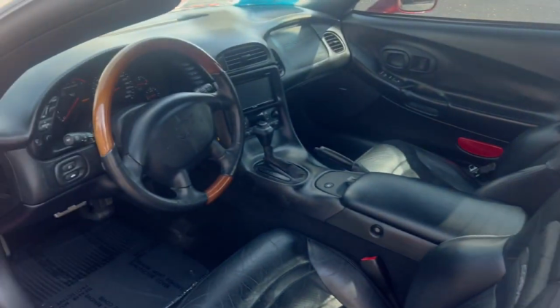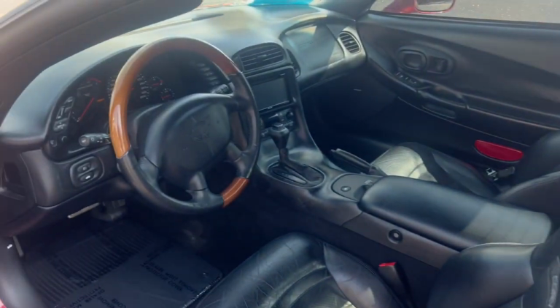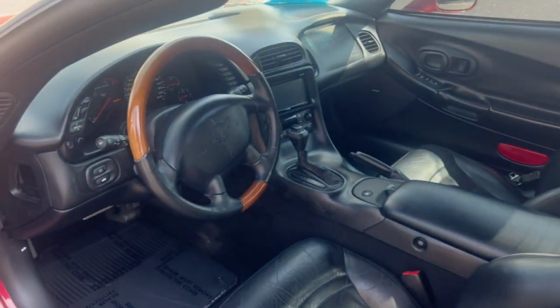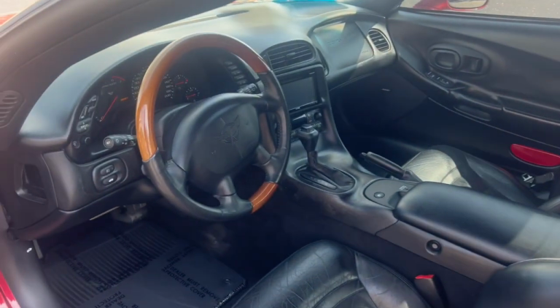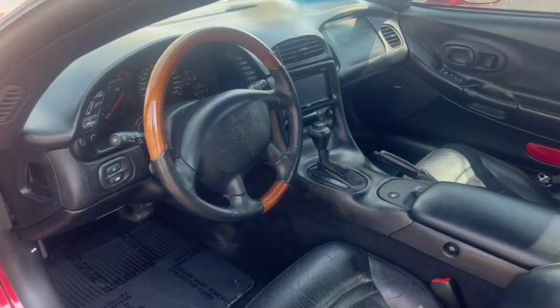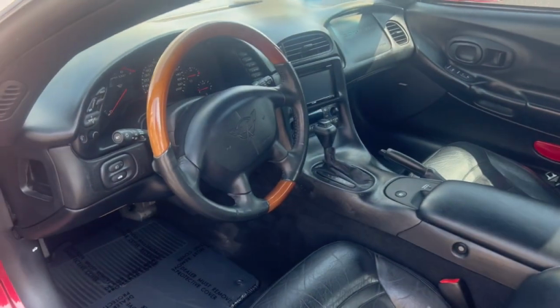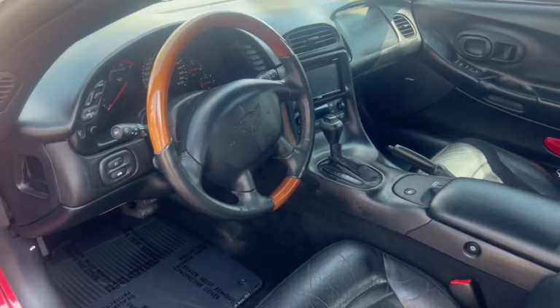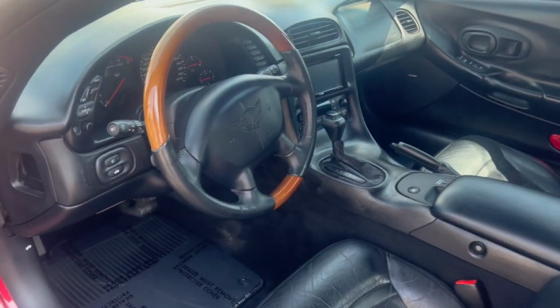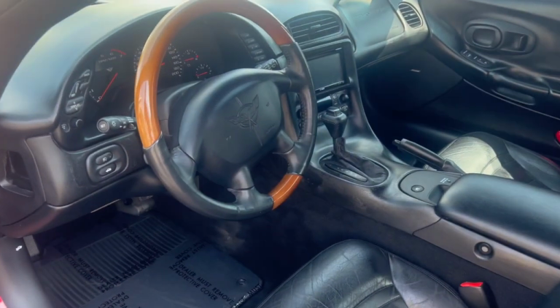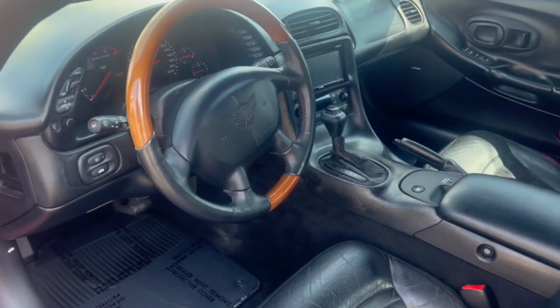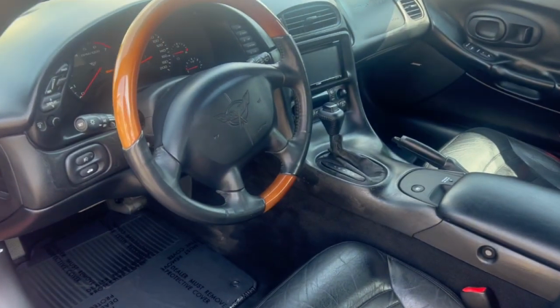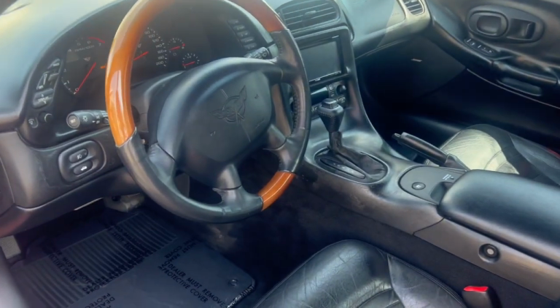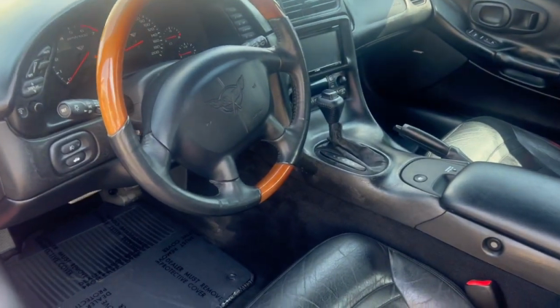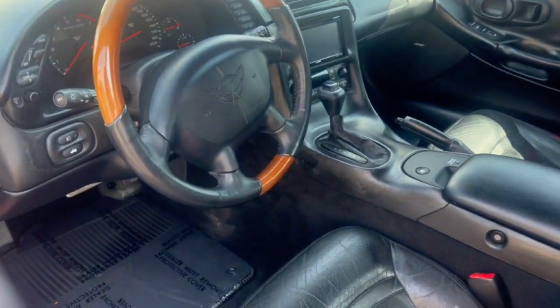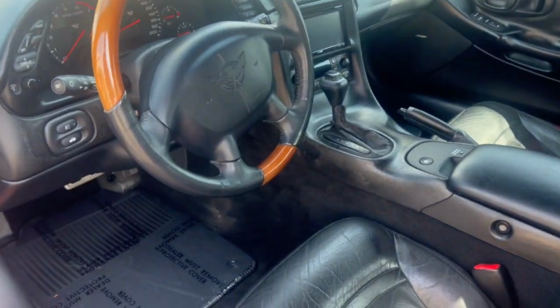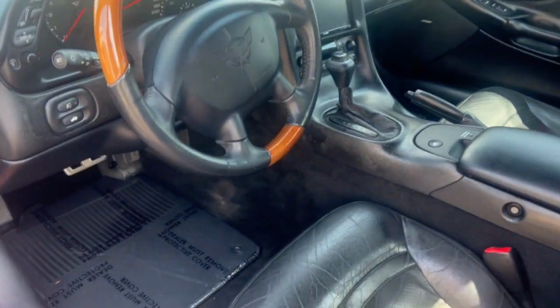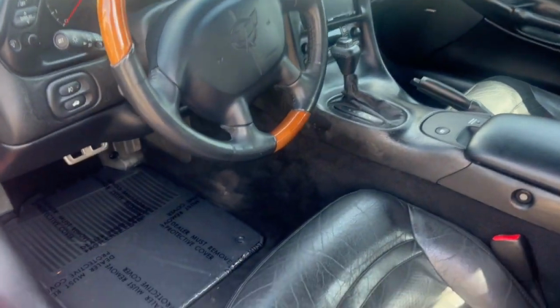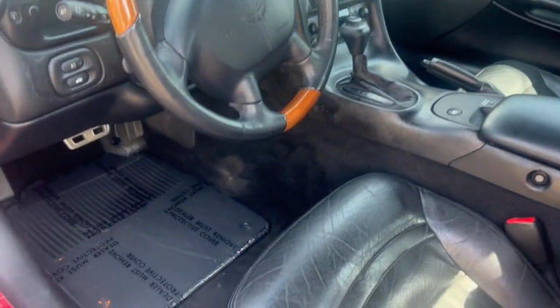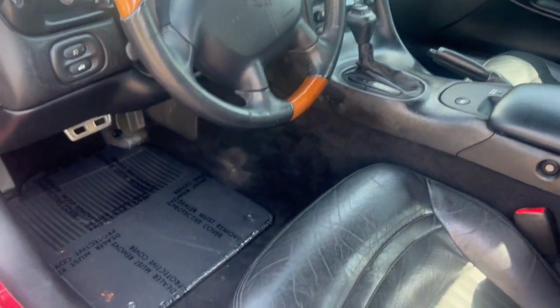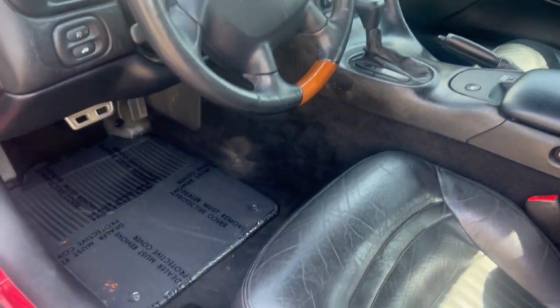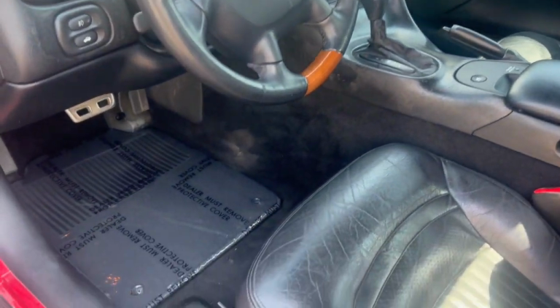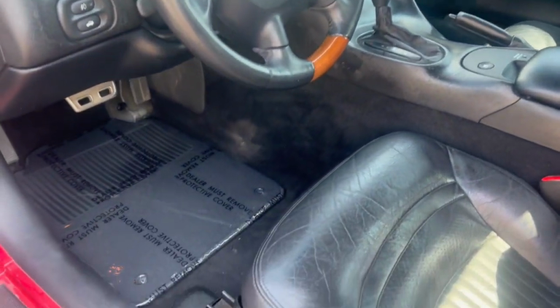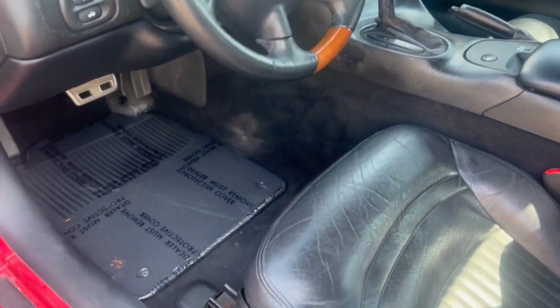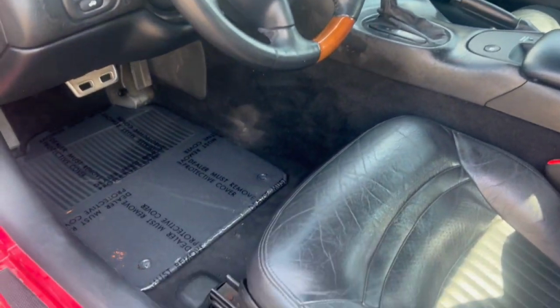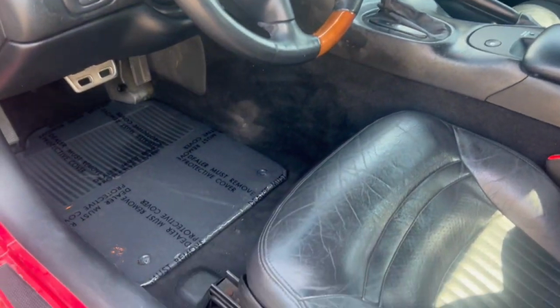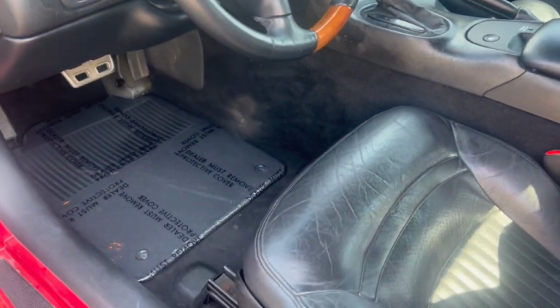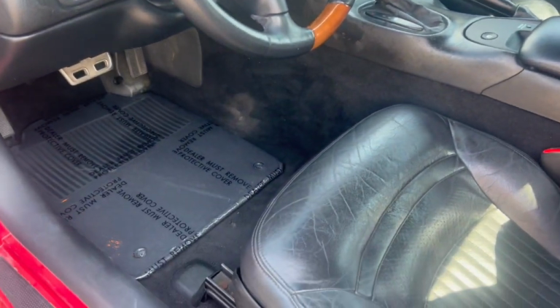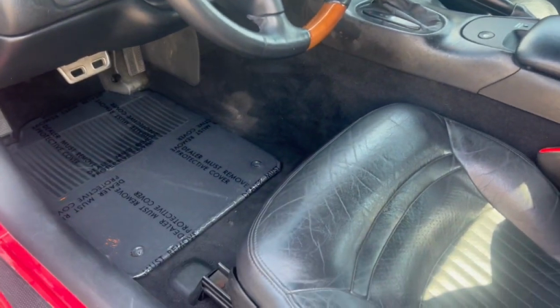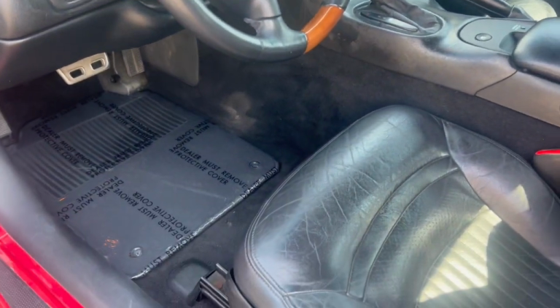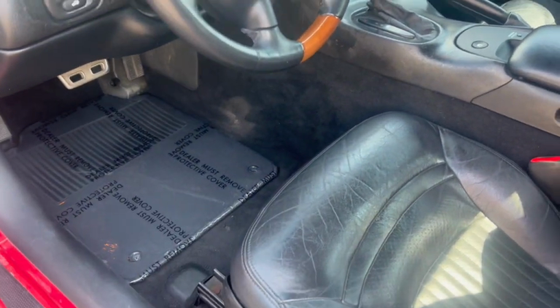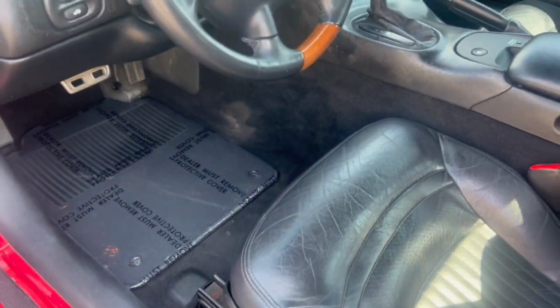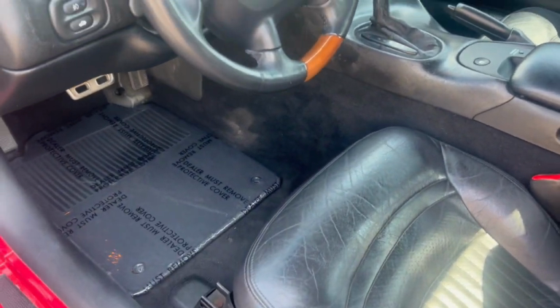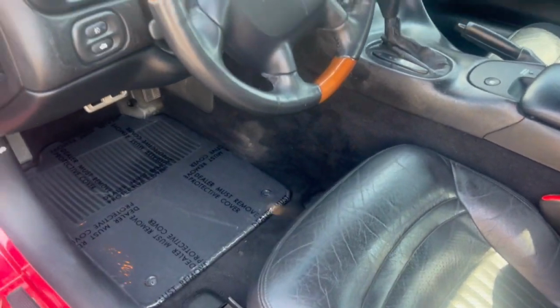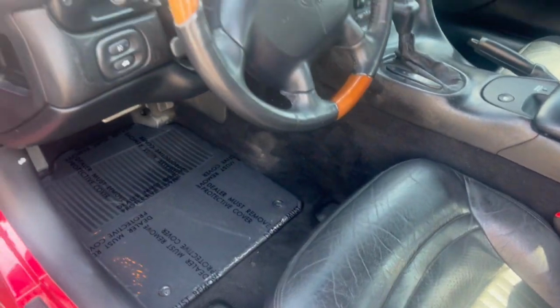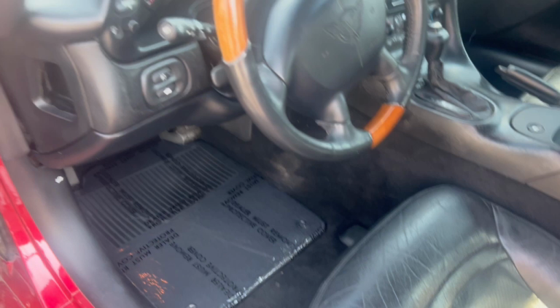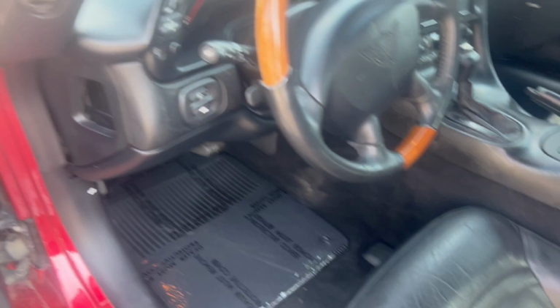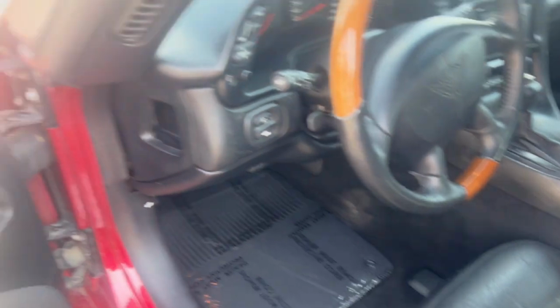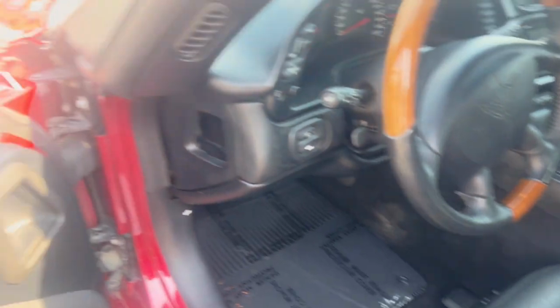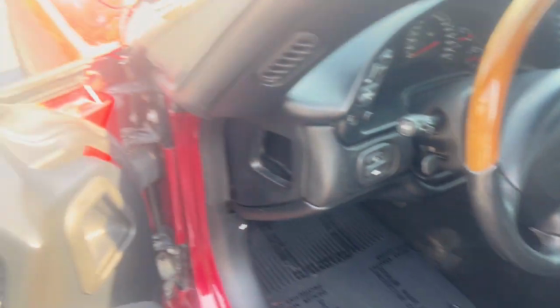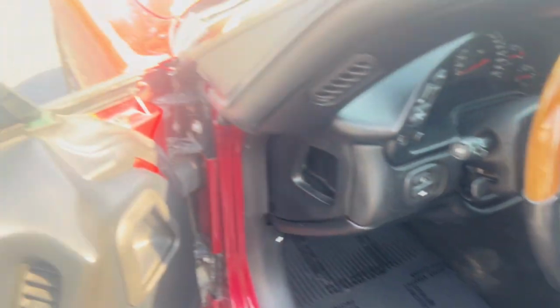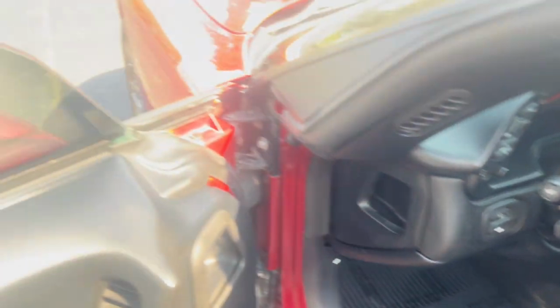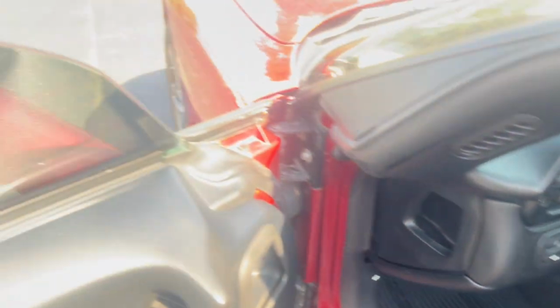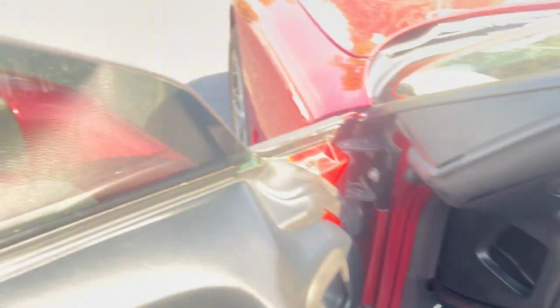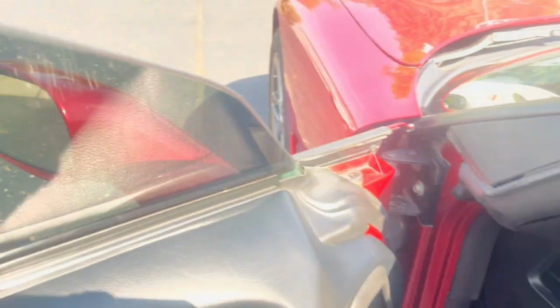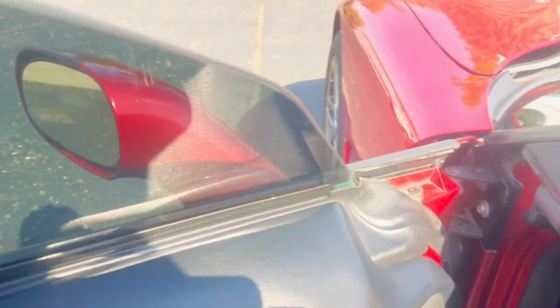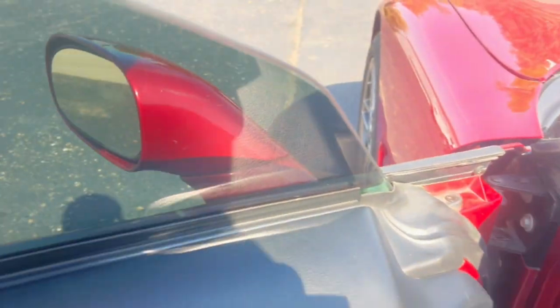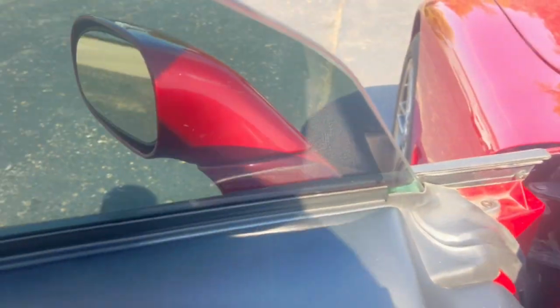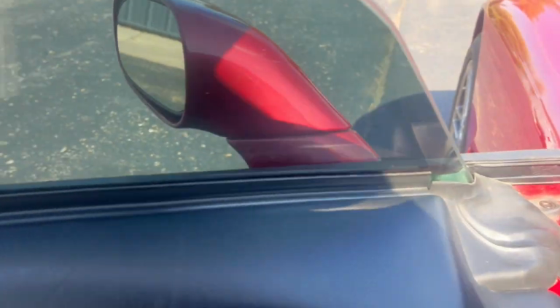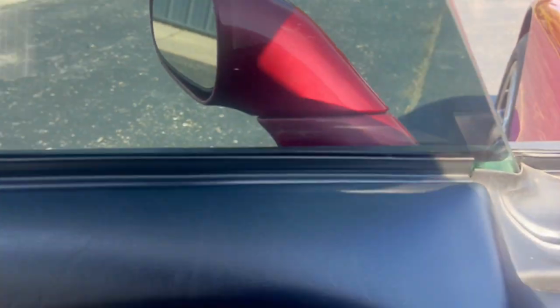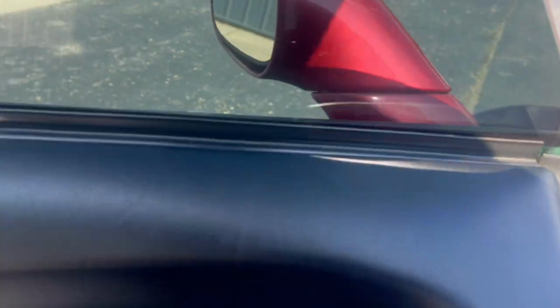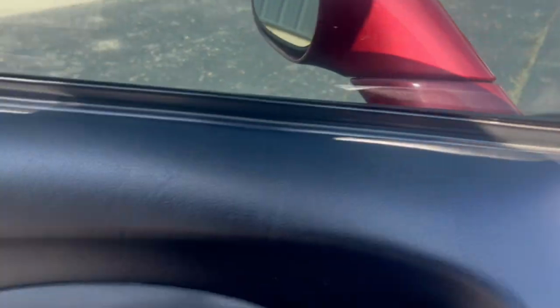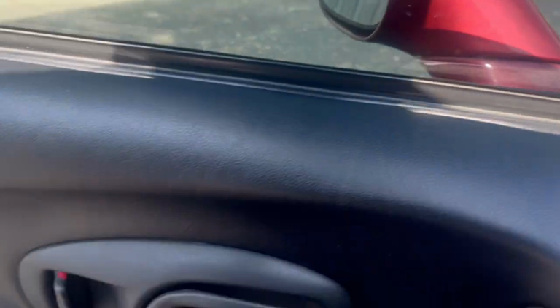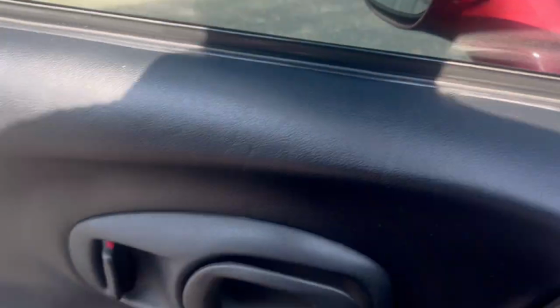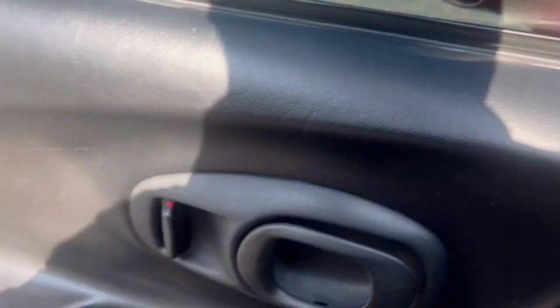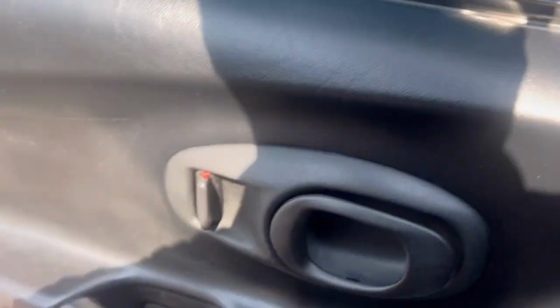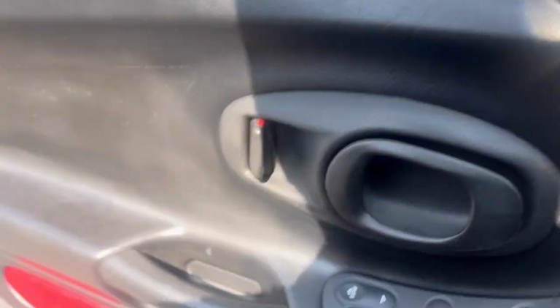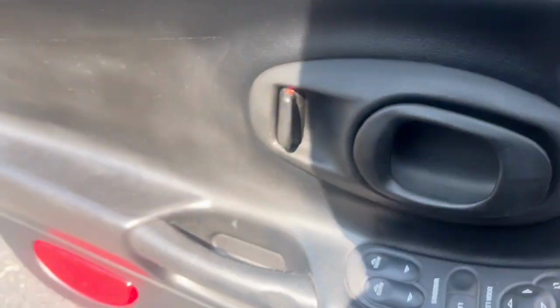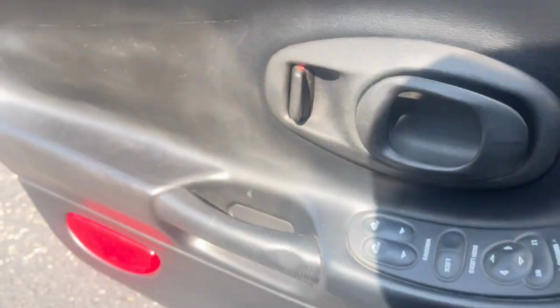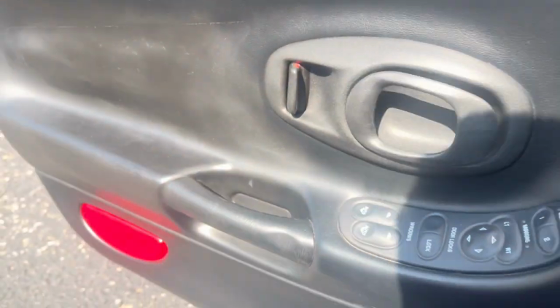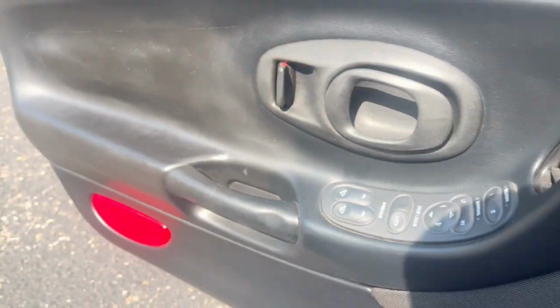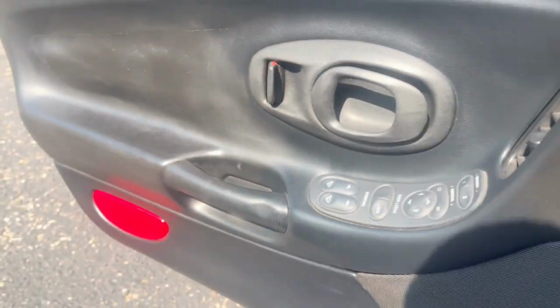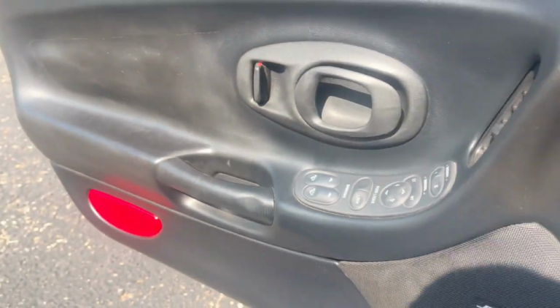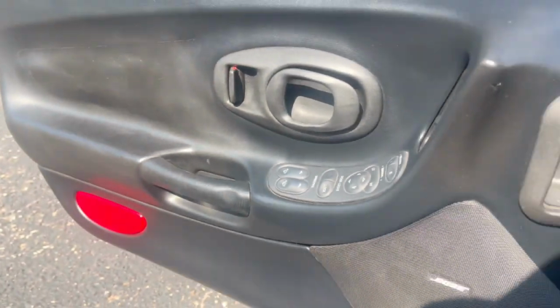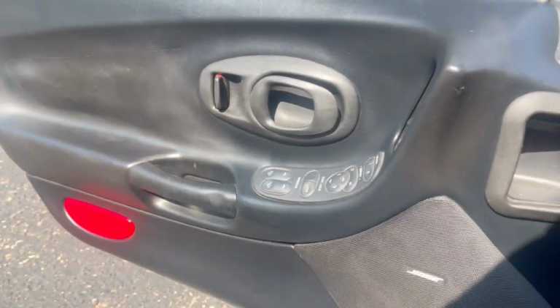The interior is in very nice shape. Power seats. Get in there and start it up for you.